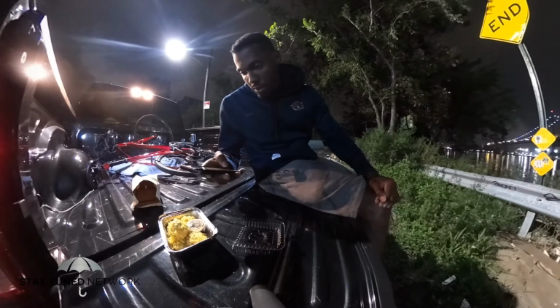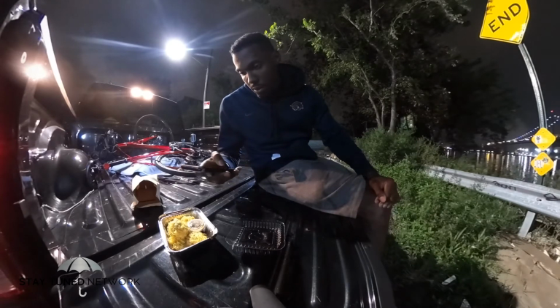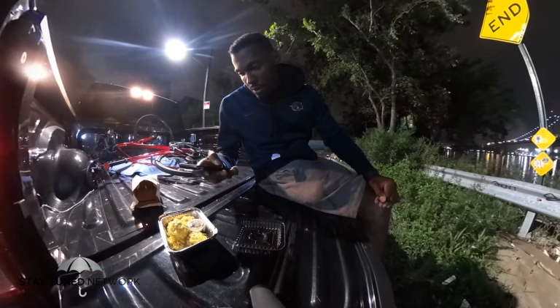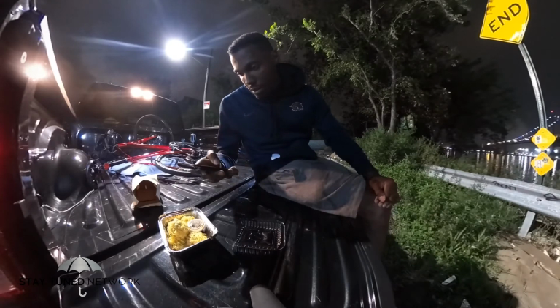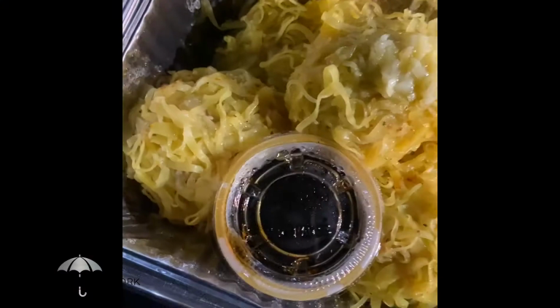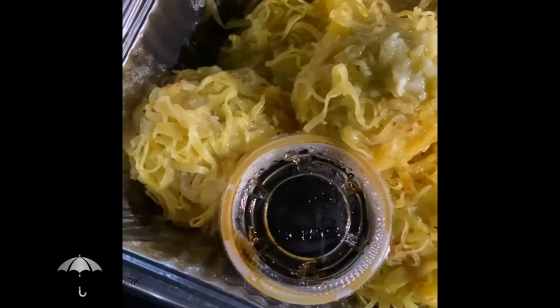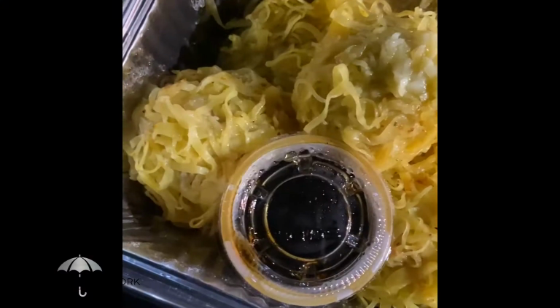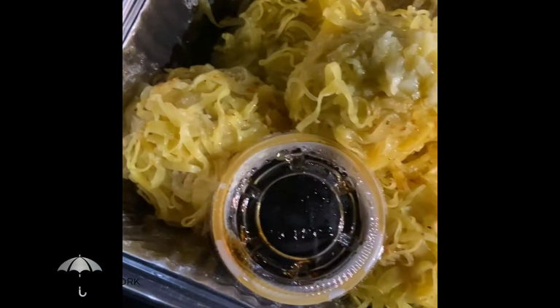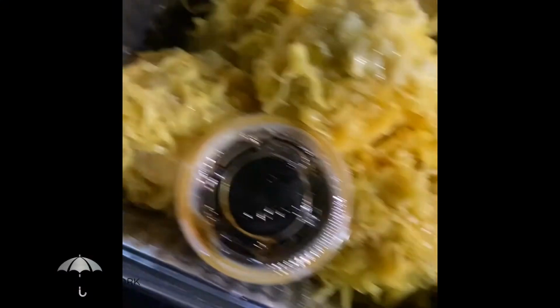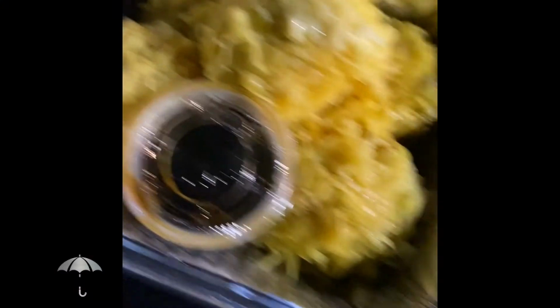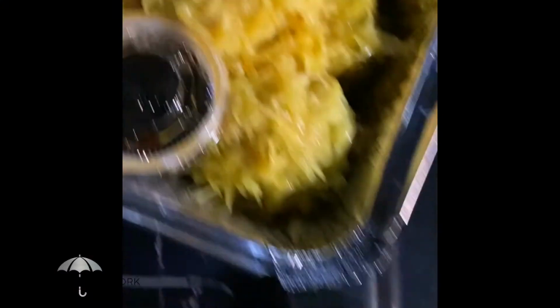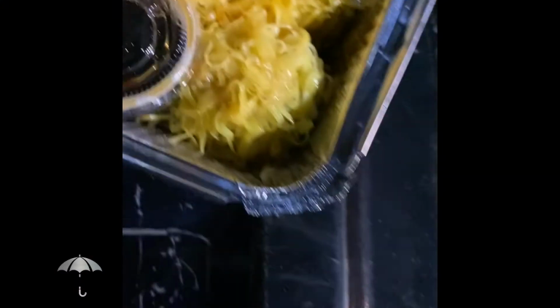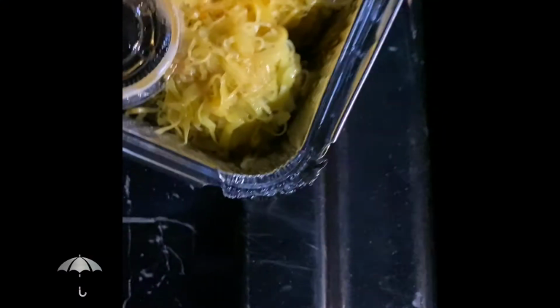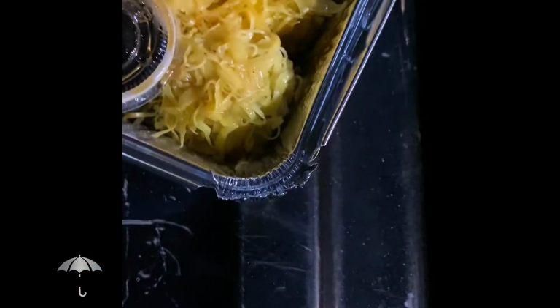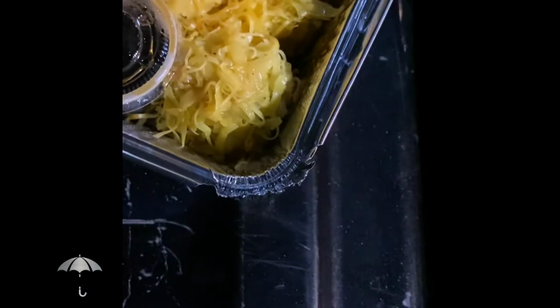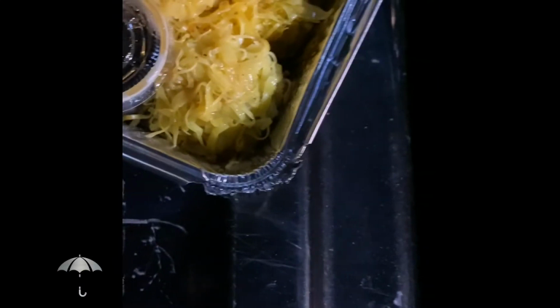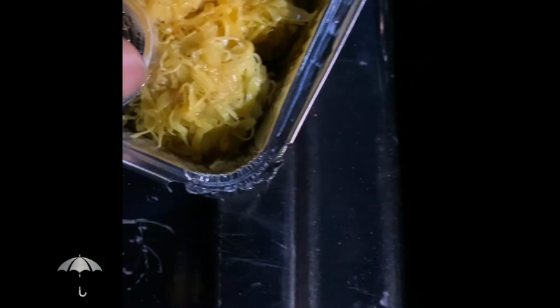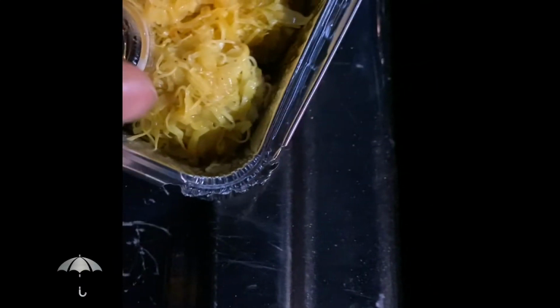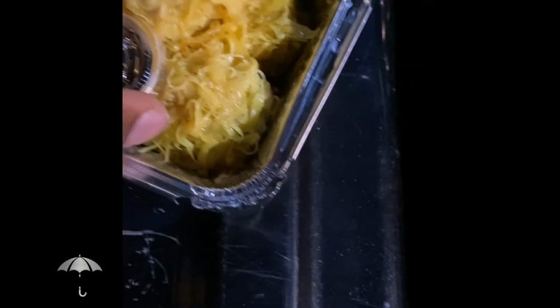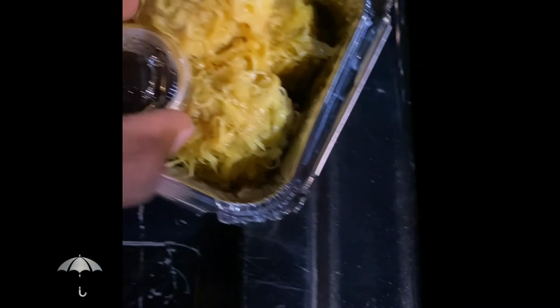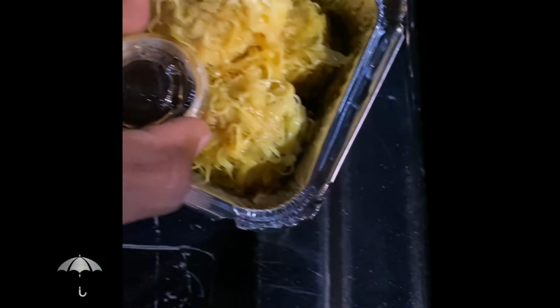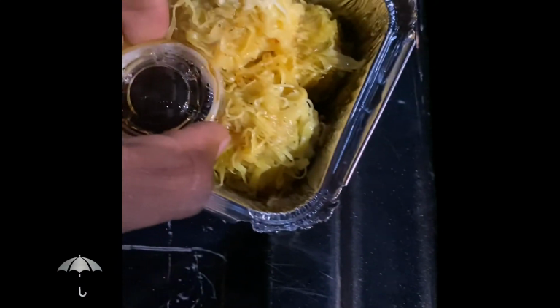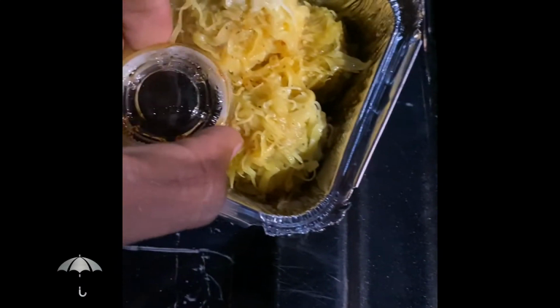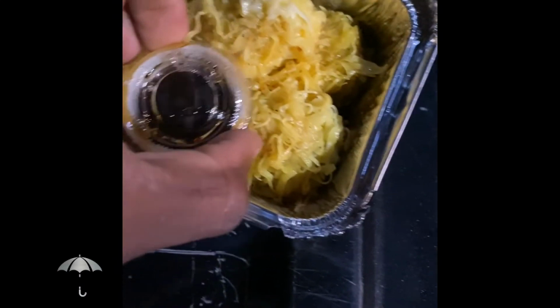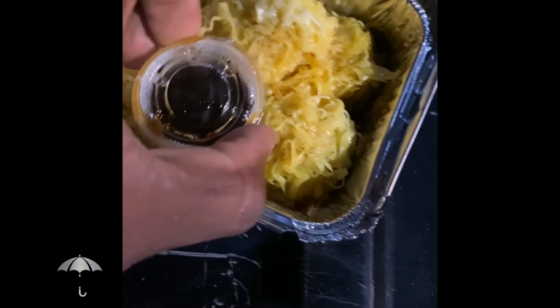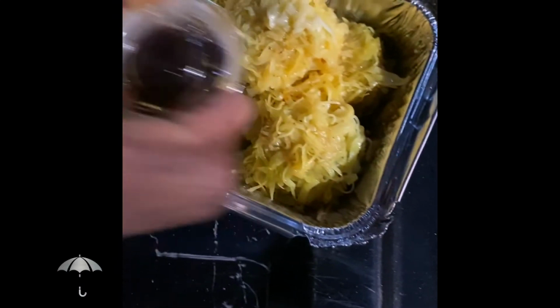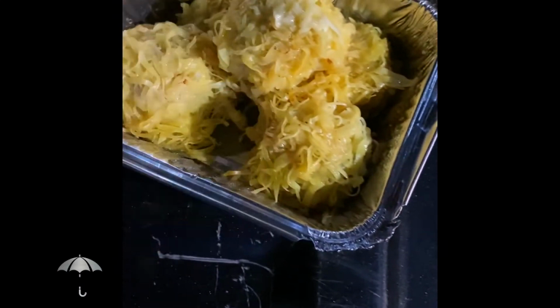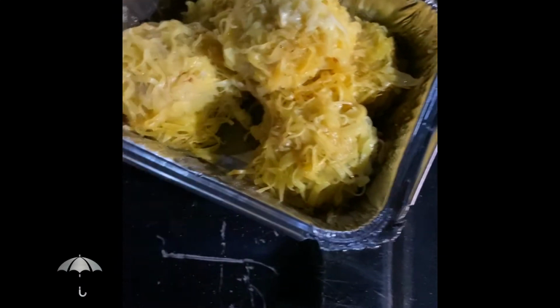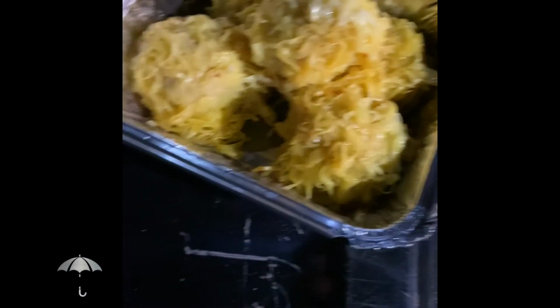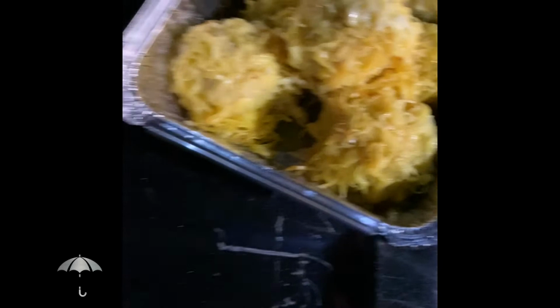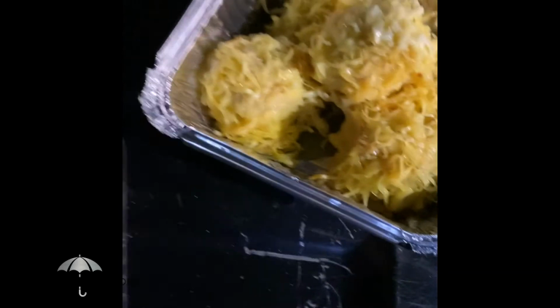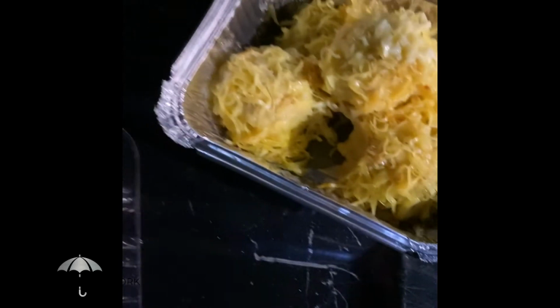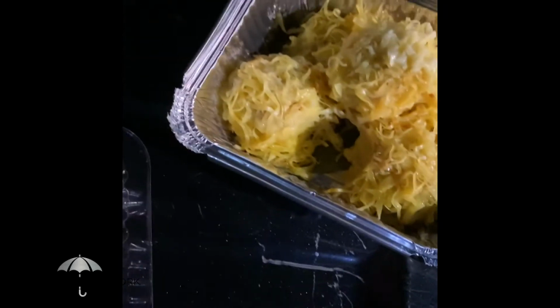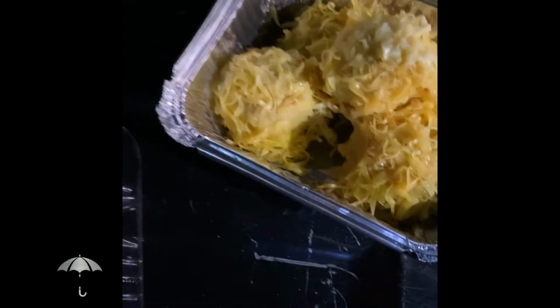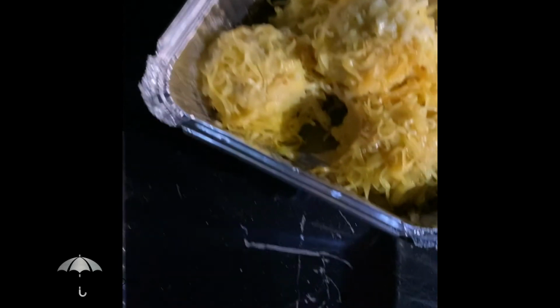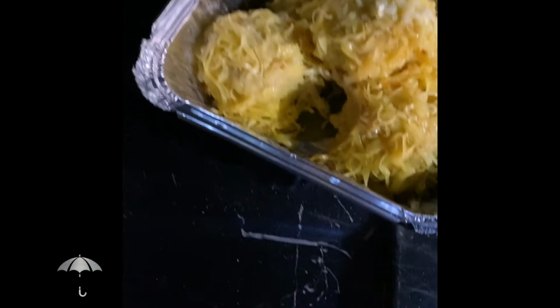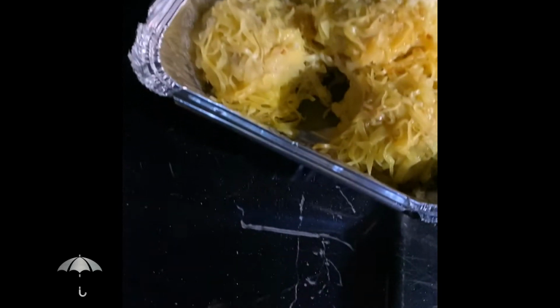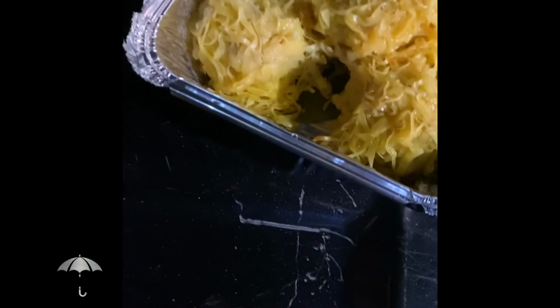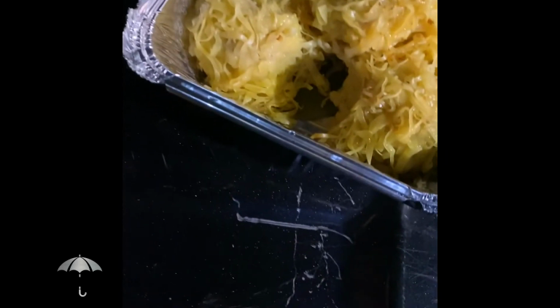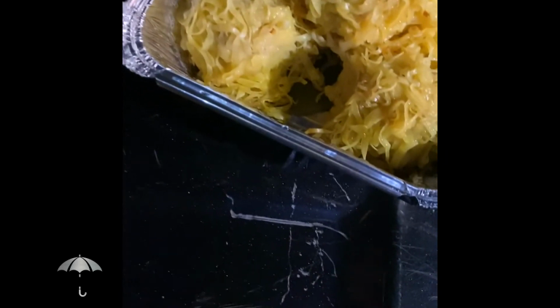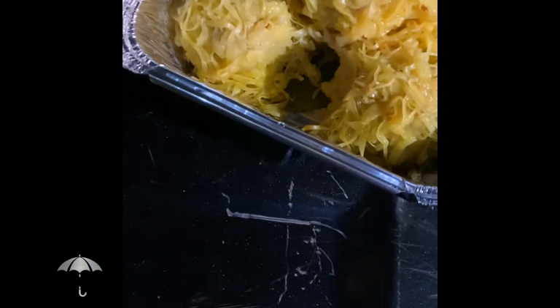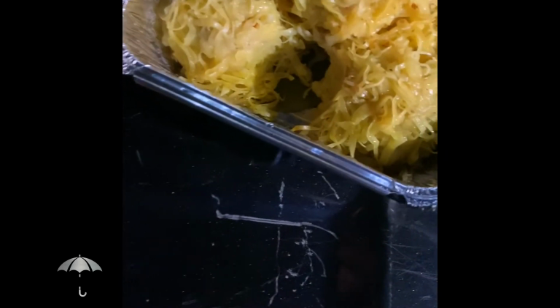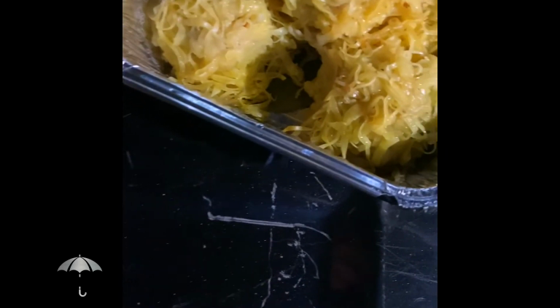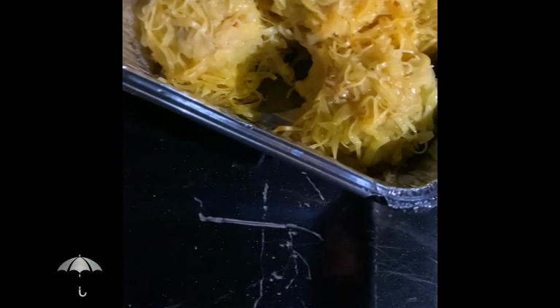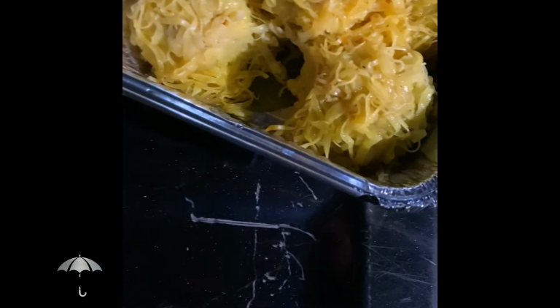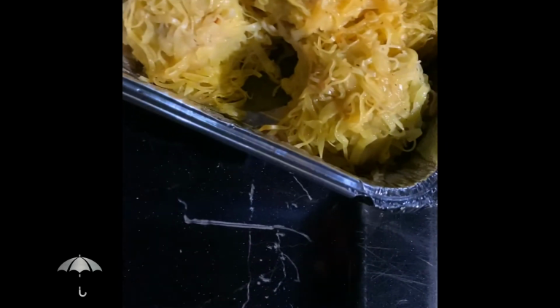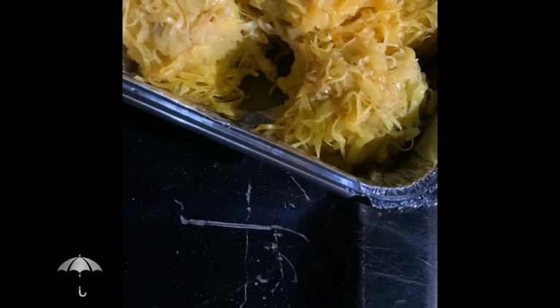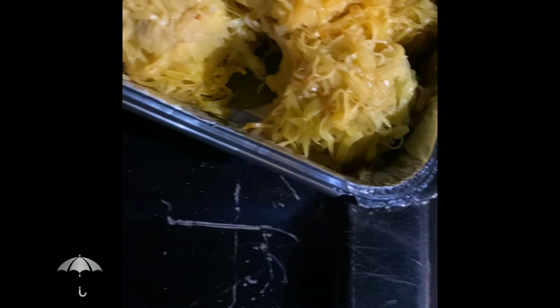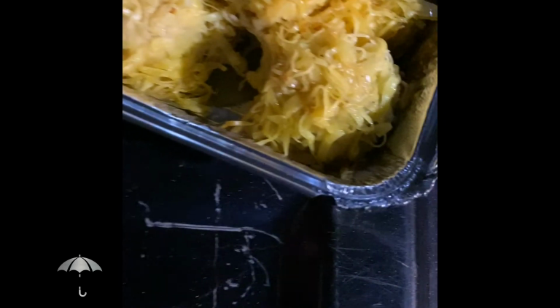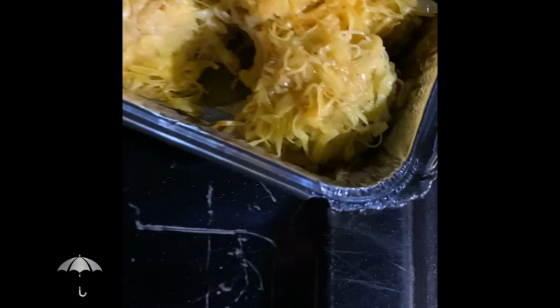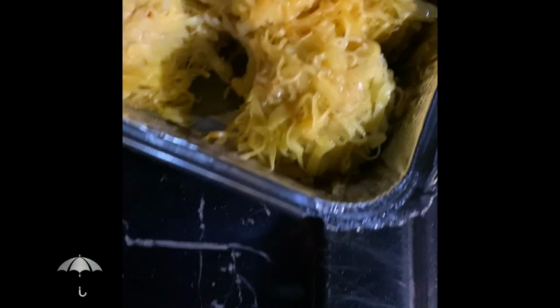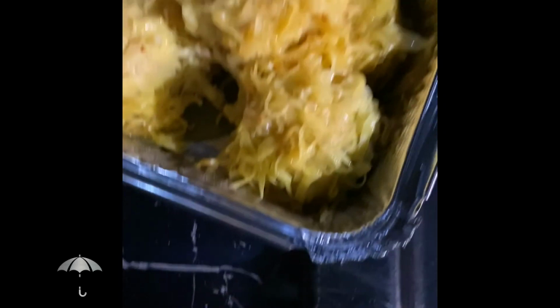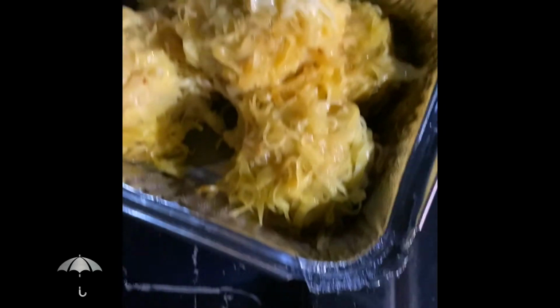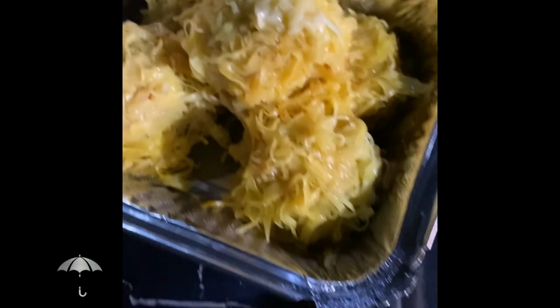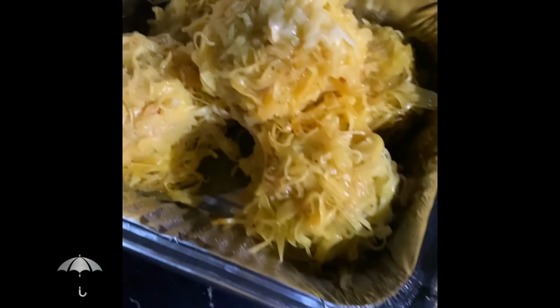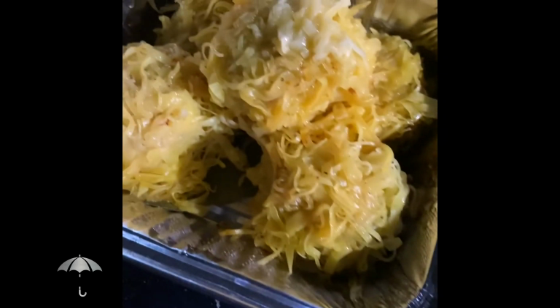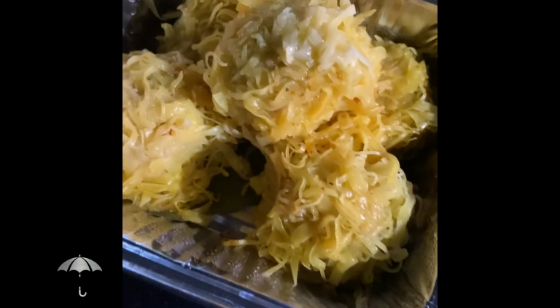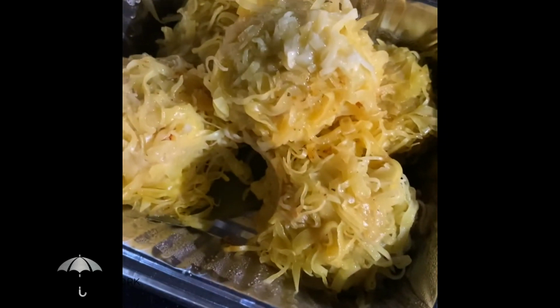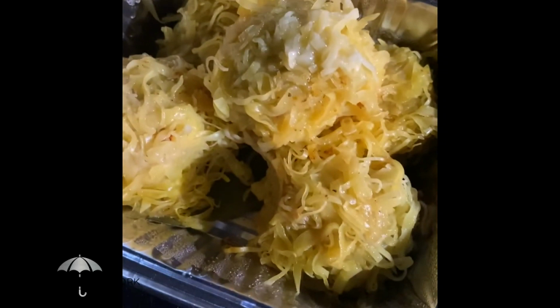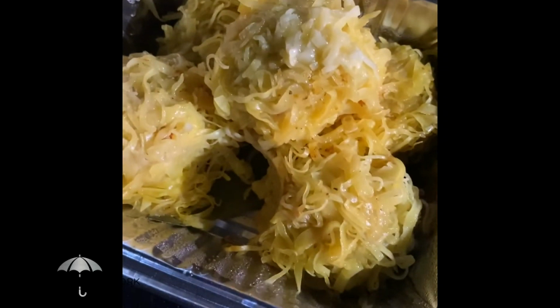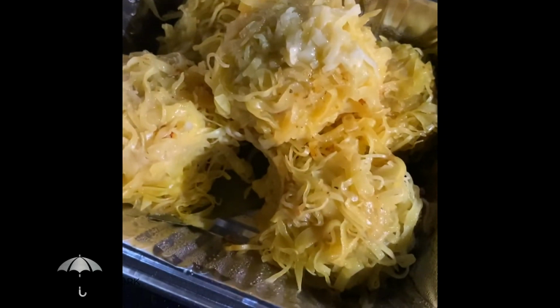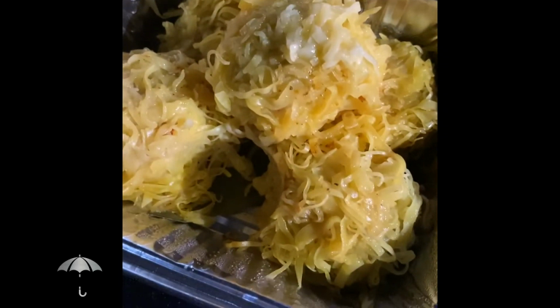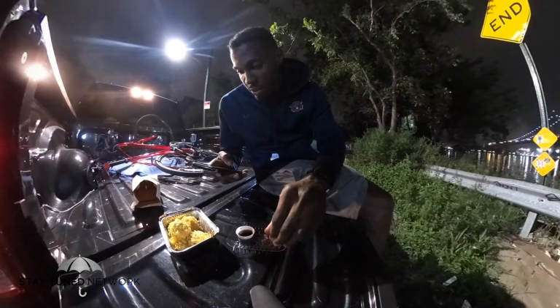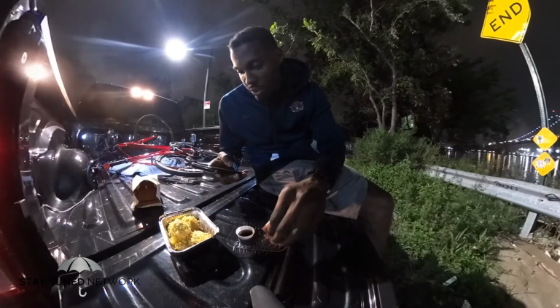So, the crab dumplings — I've heard nothing but good things about them. Let me see what I'm gonna be doing. This is crazy to see.